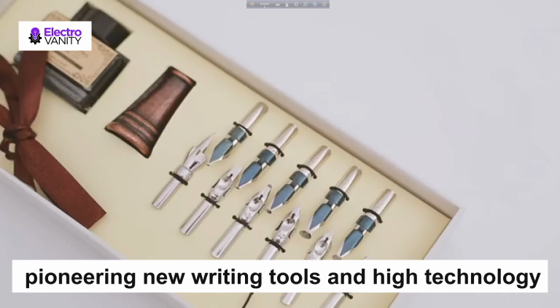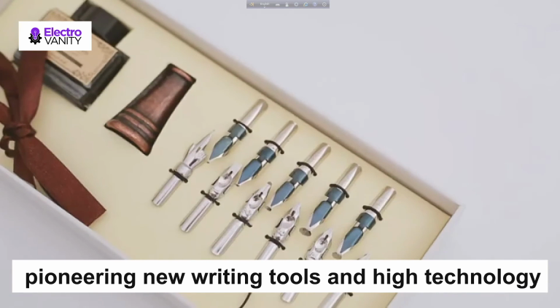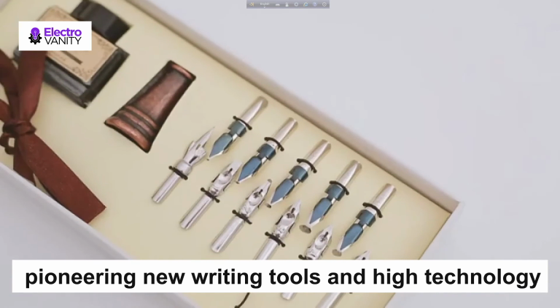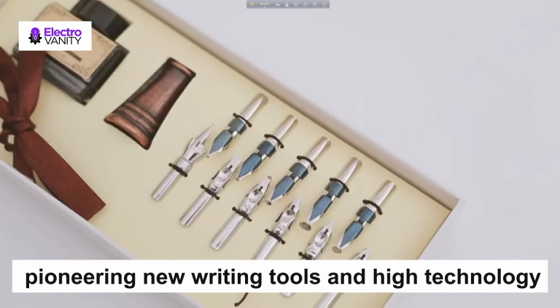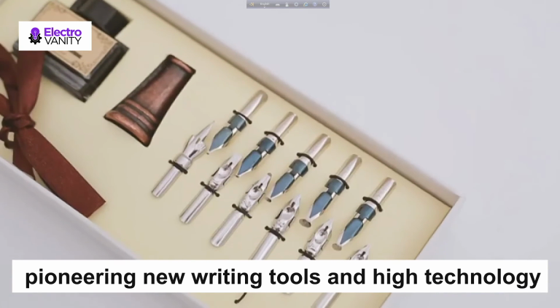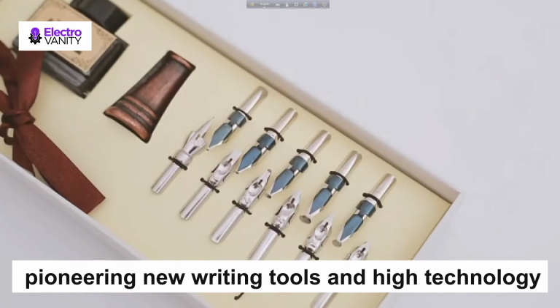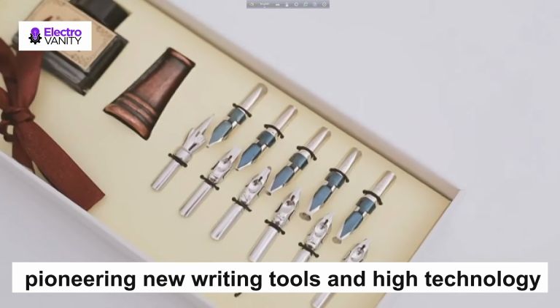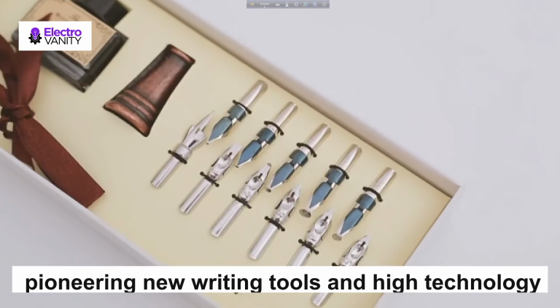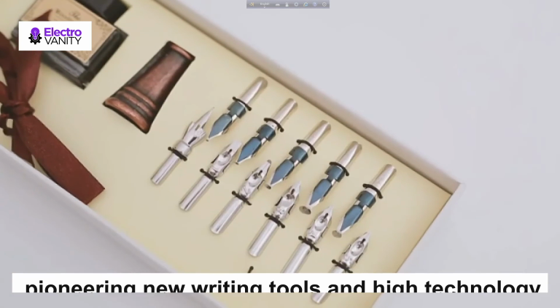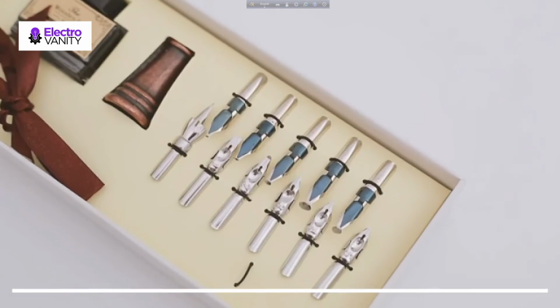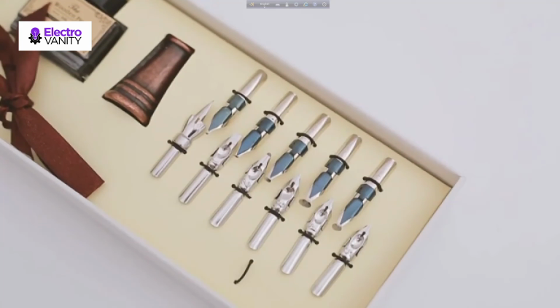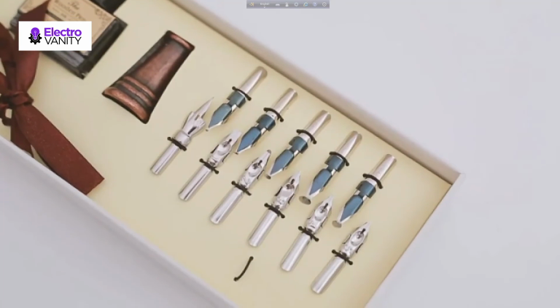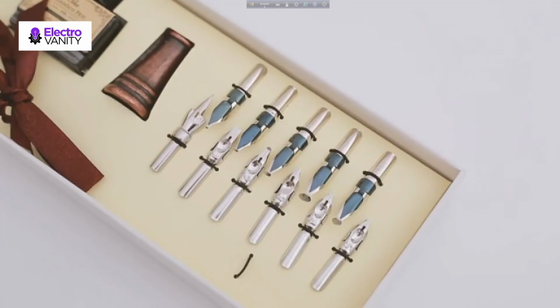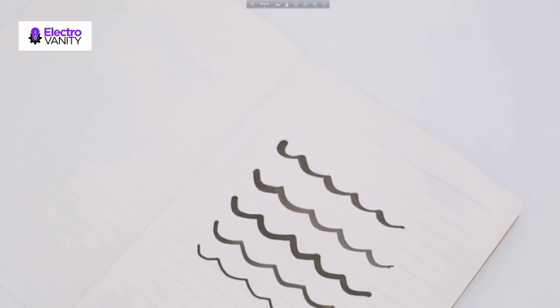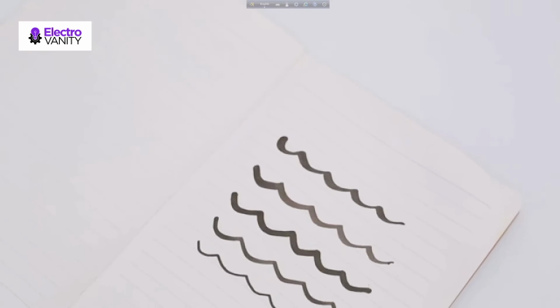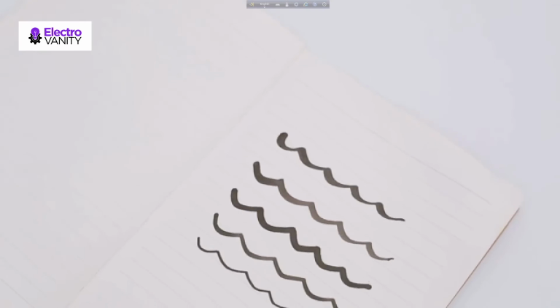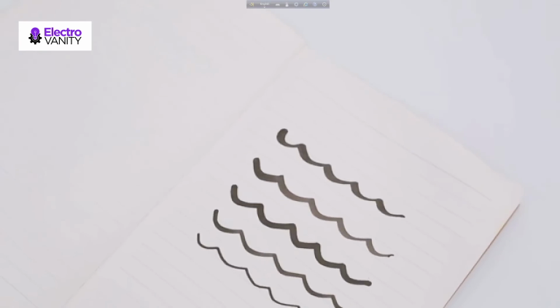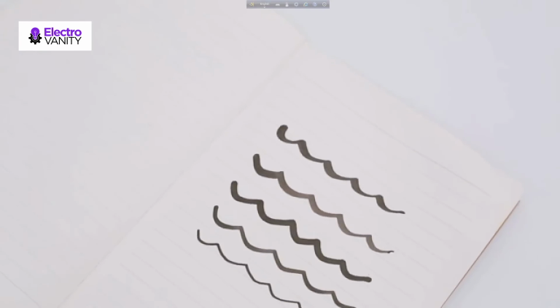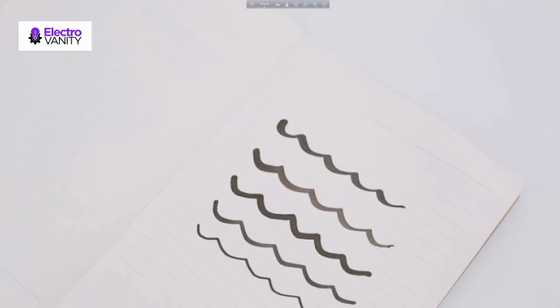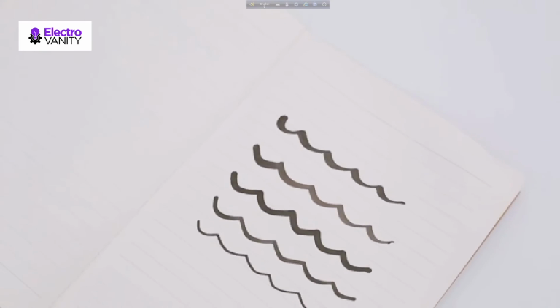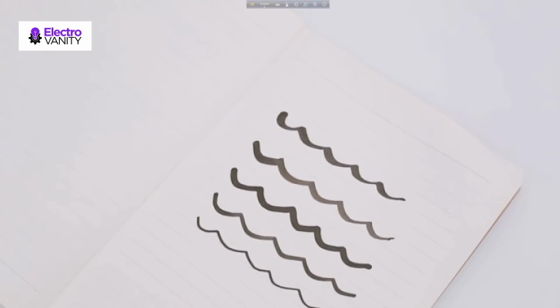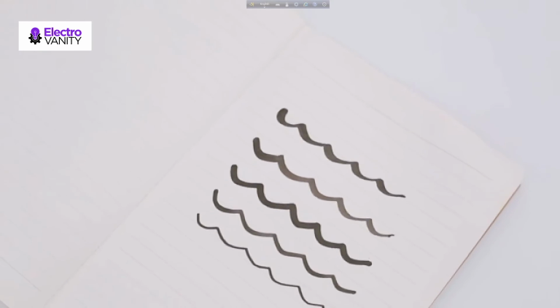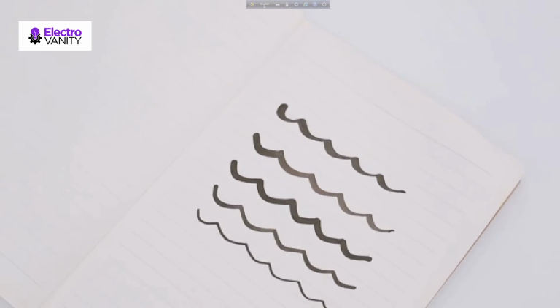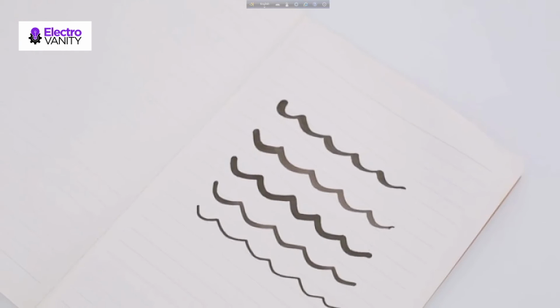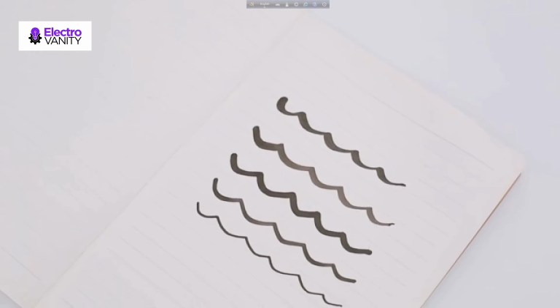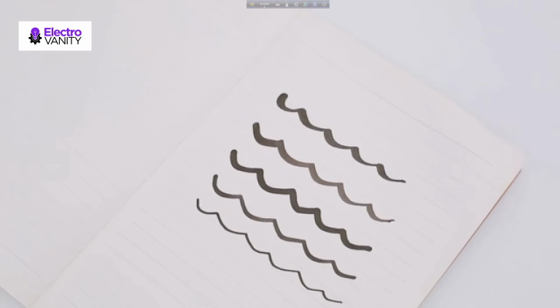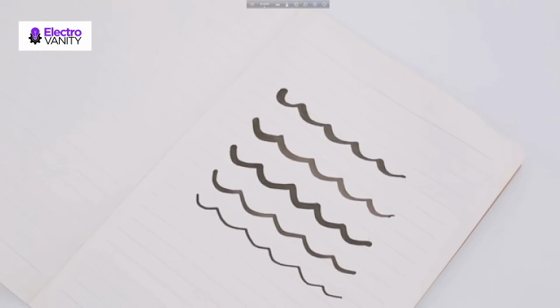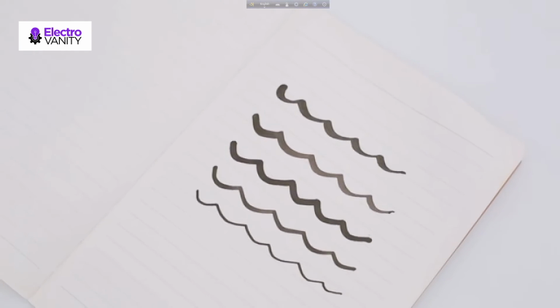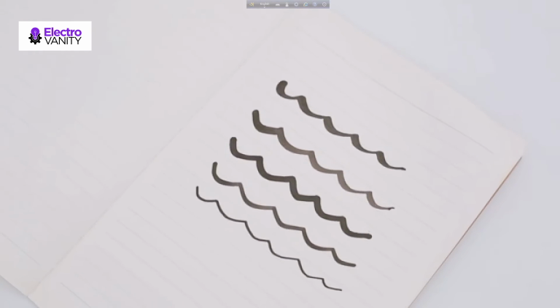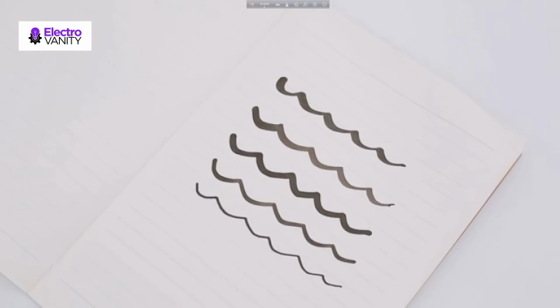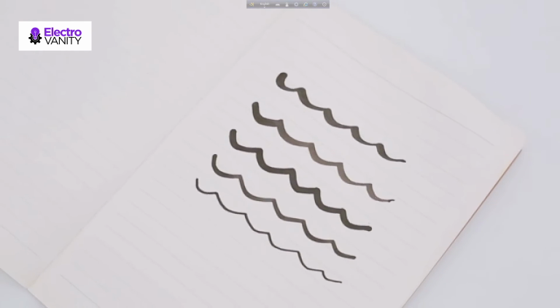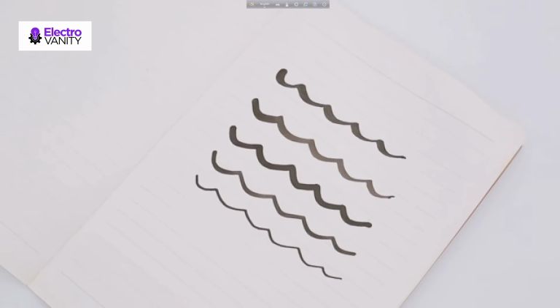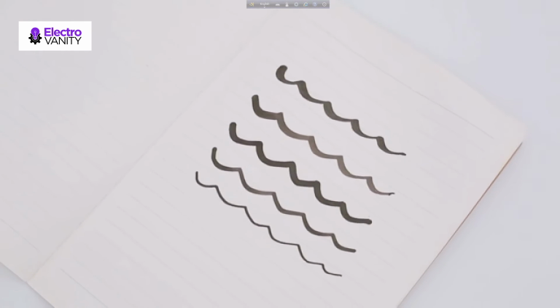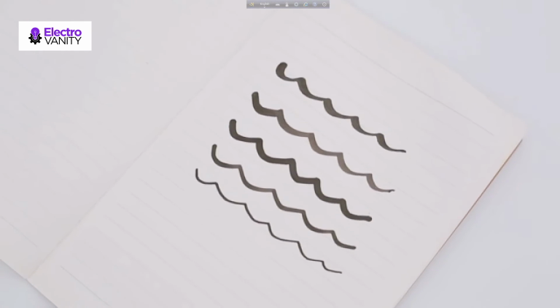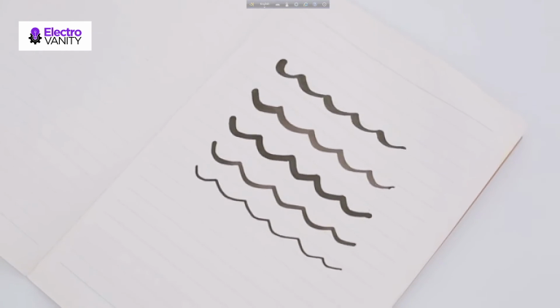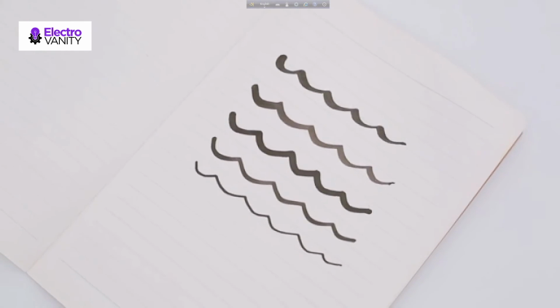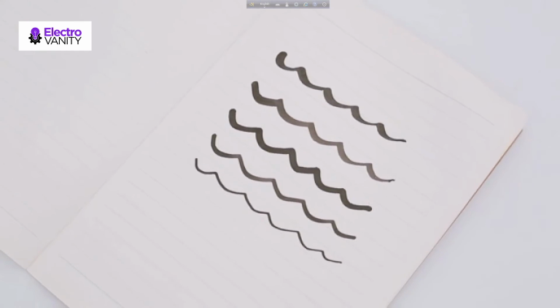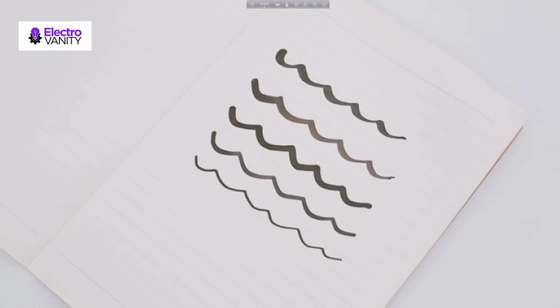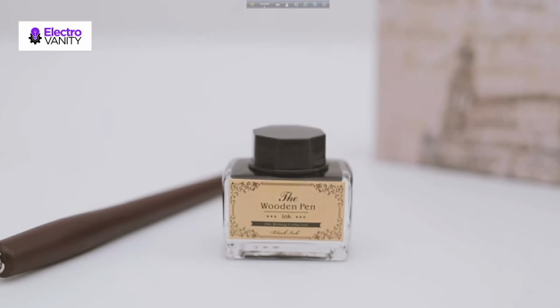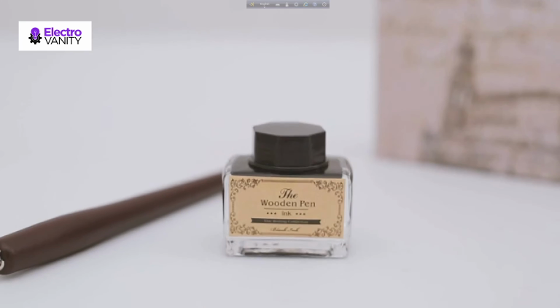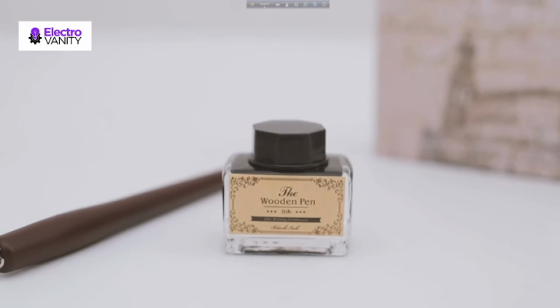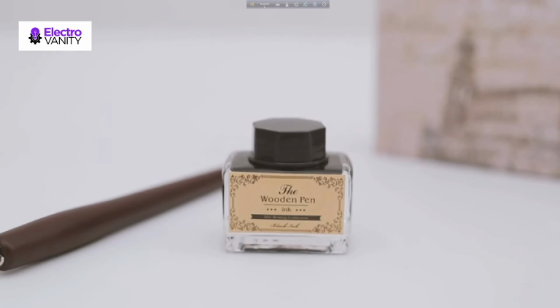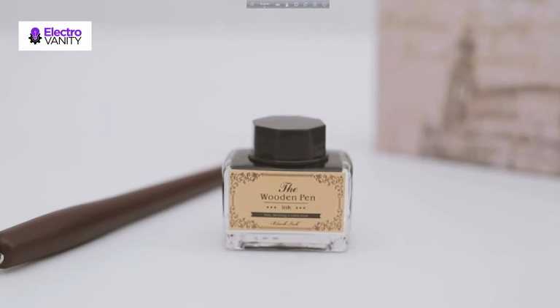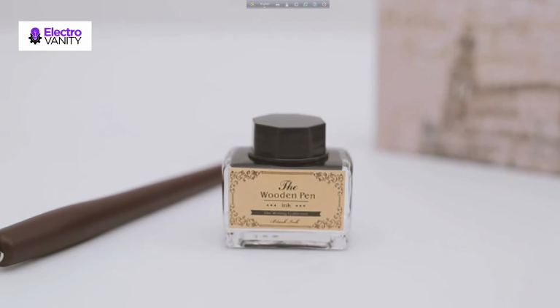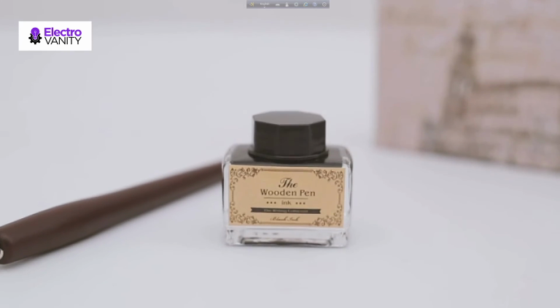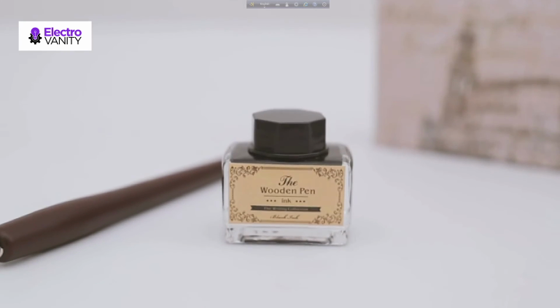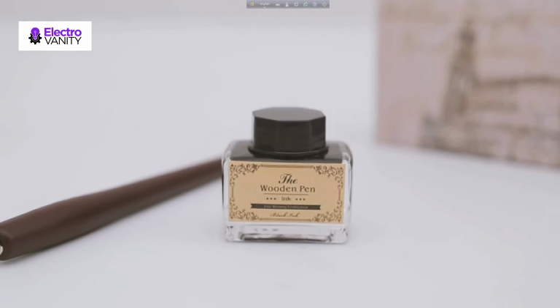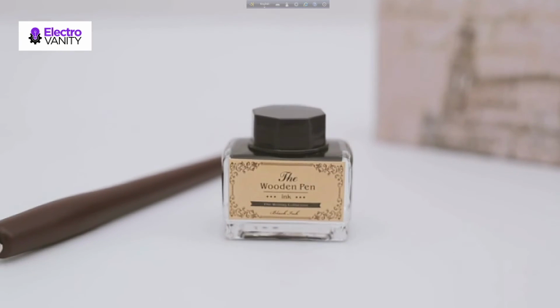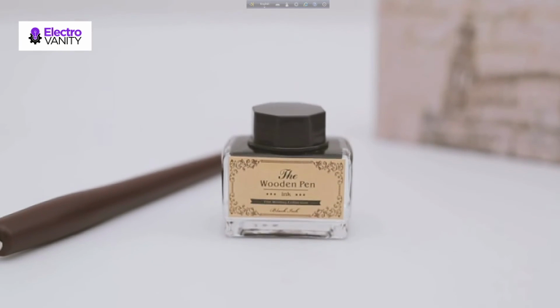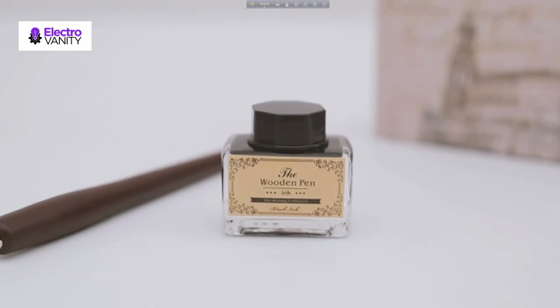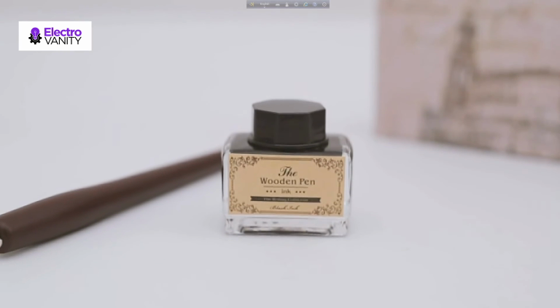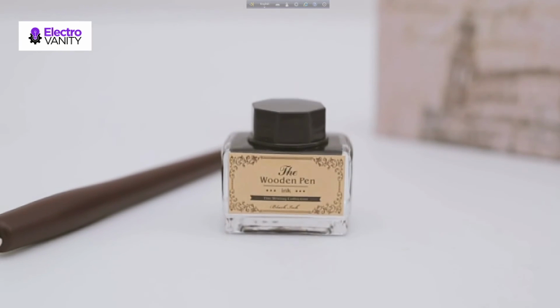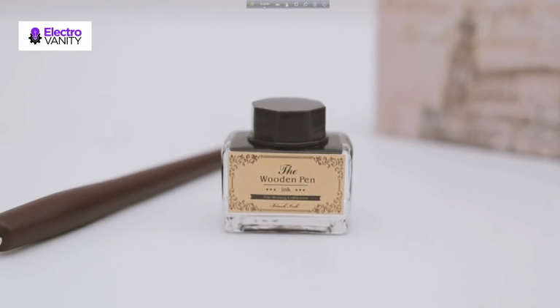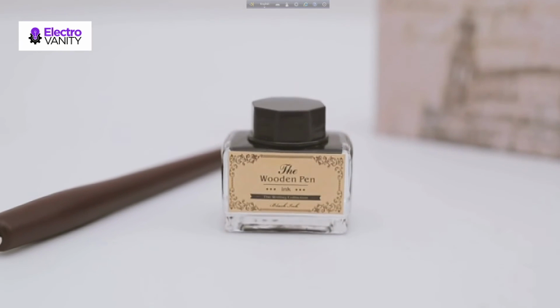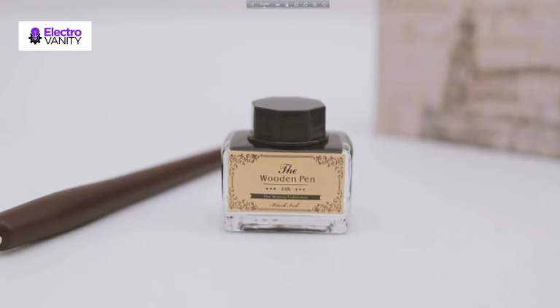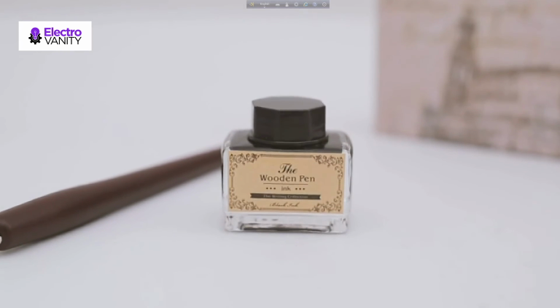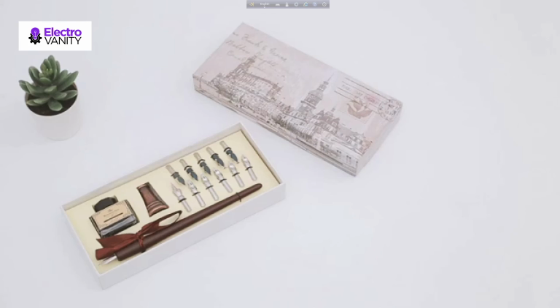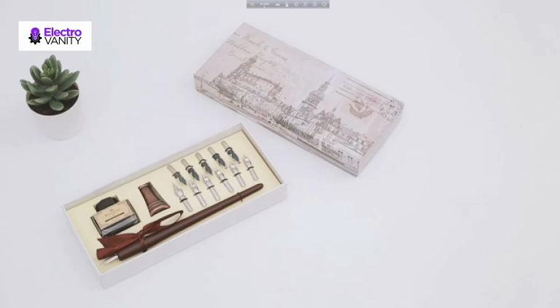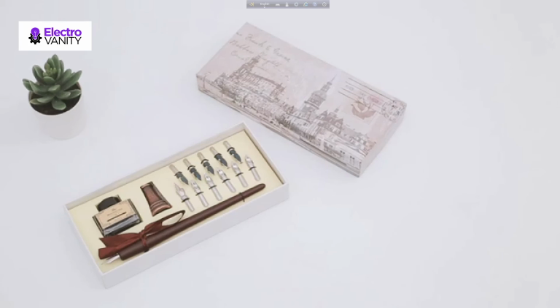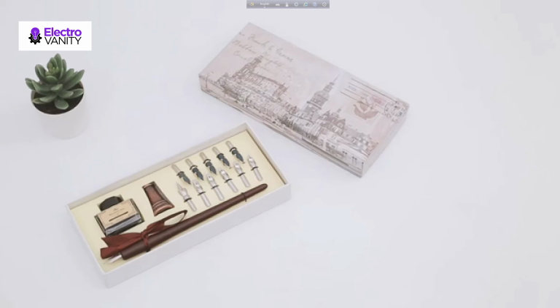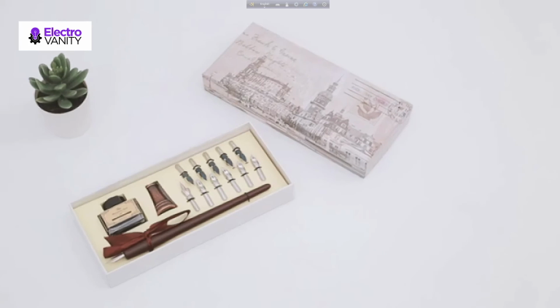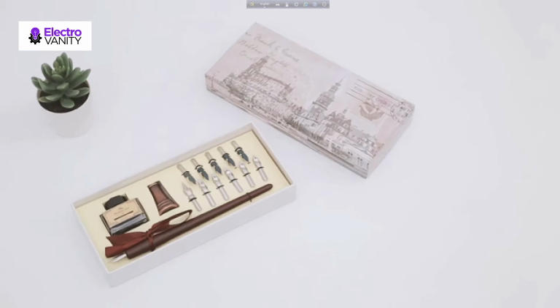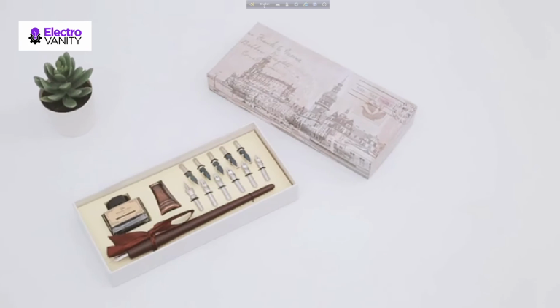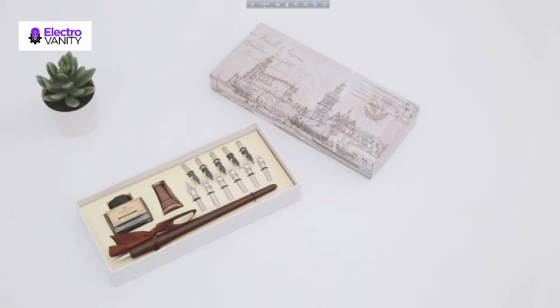This is a decent, high-grade, and meaningful gift. It is perfect for beginners, students, and advanced calligraphers — truly an ideal gift.